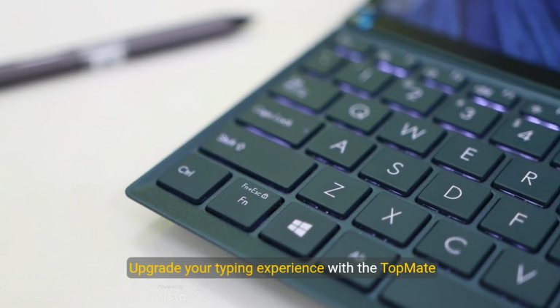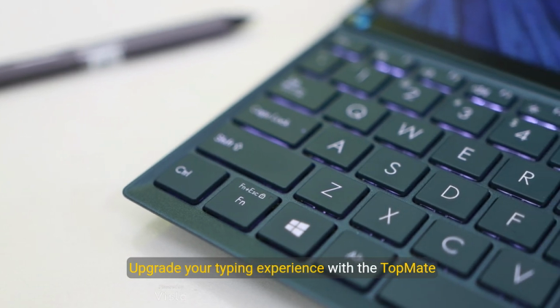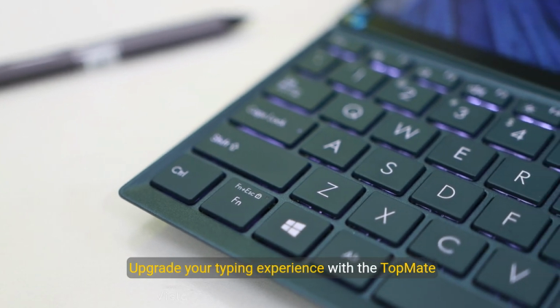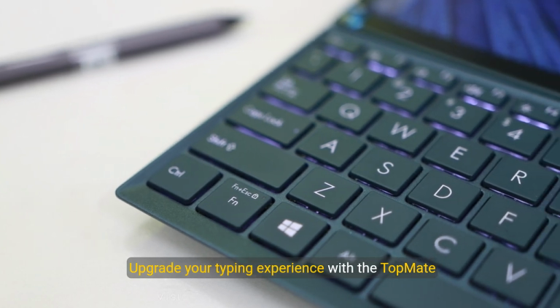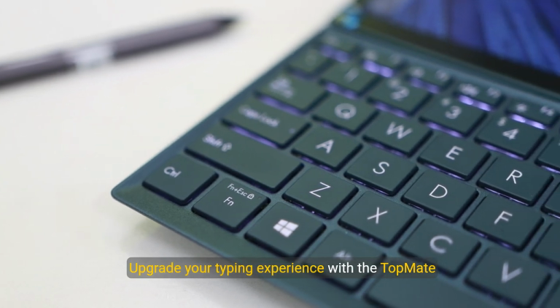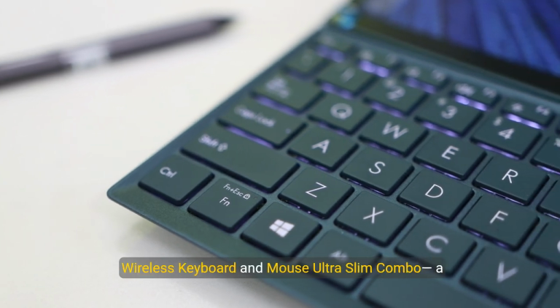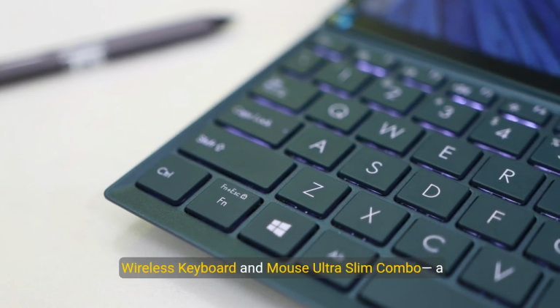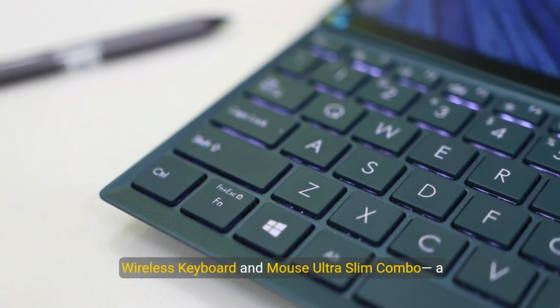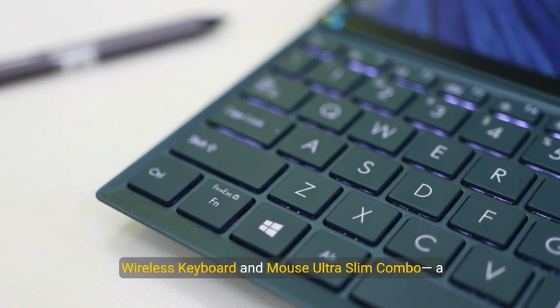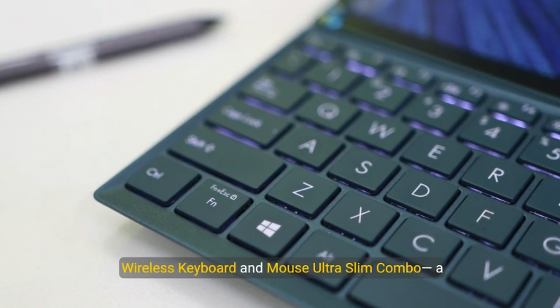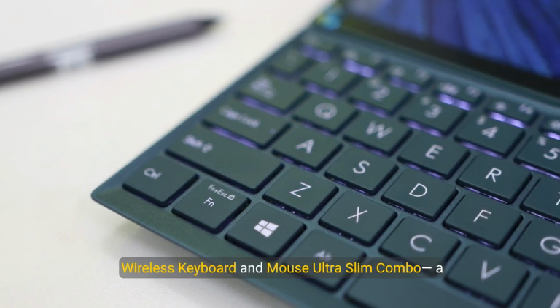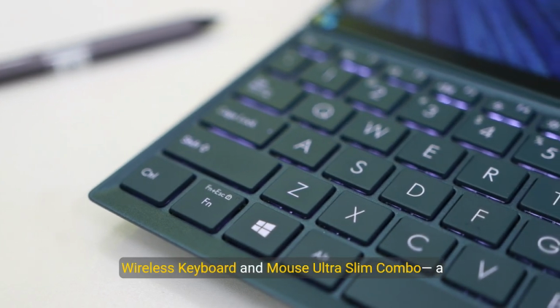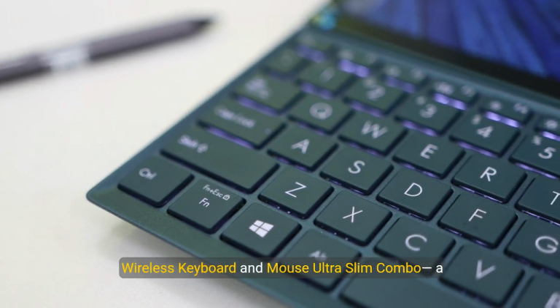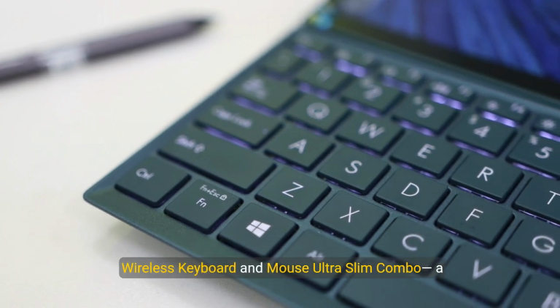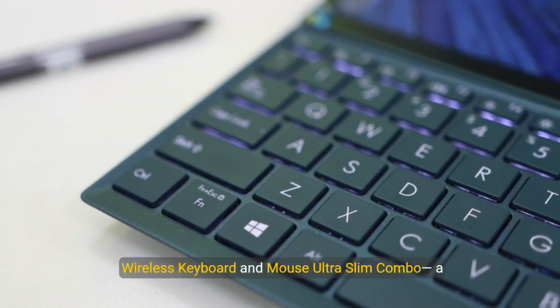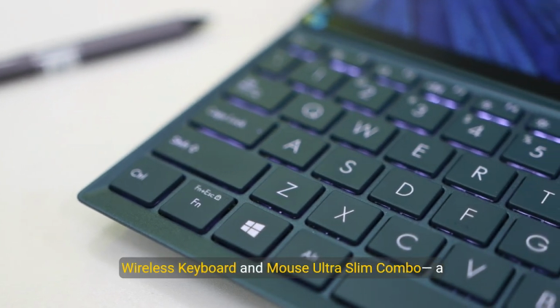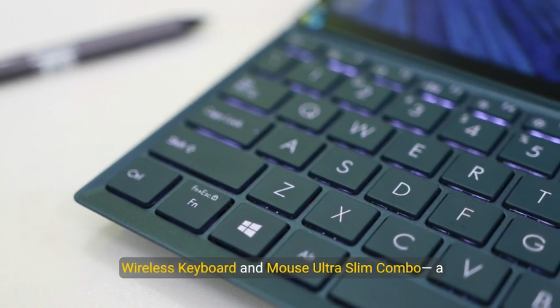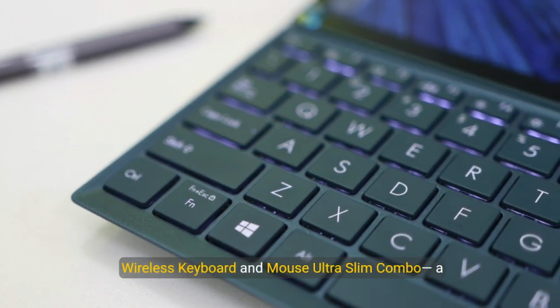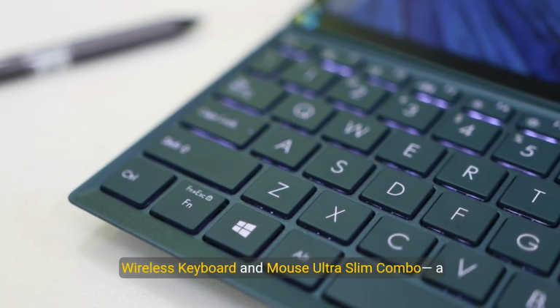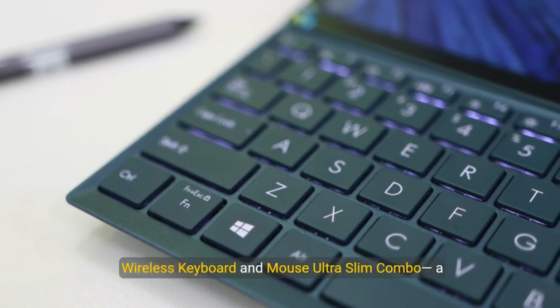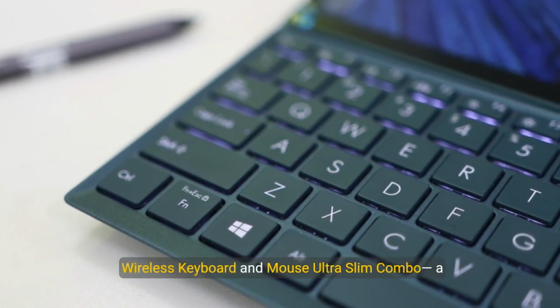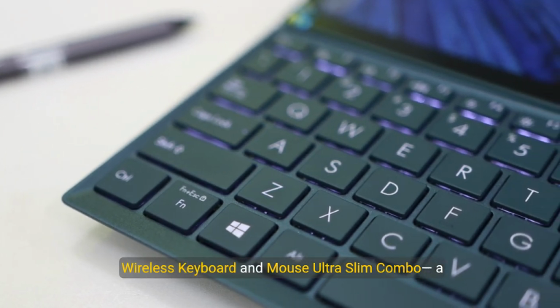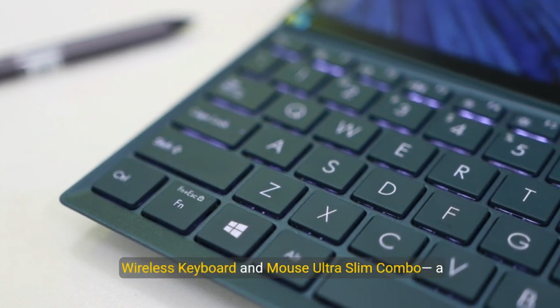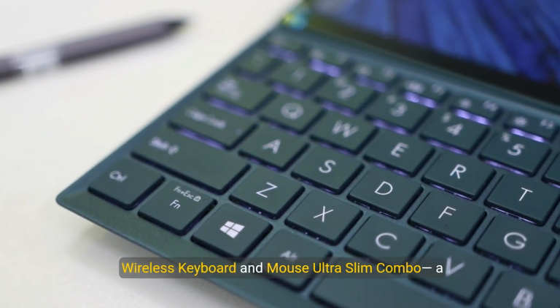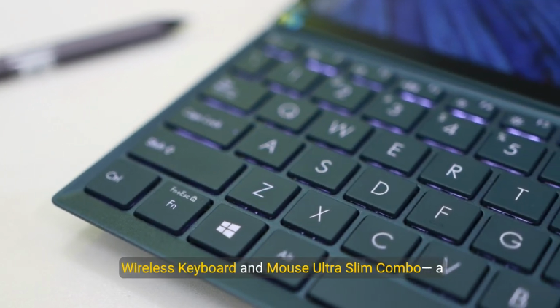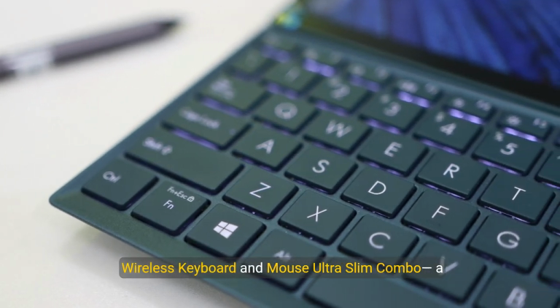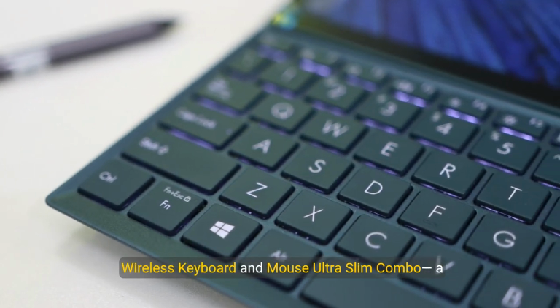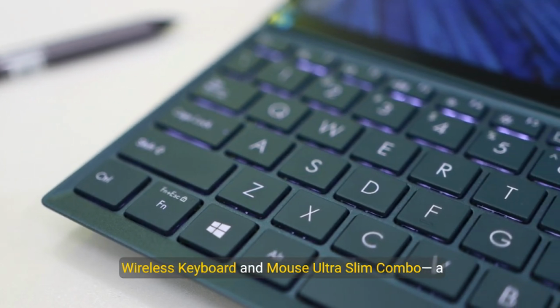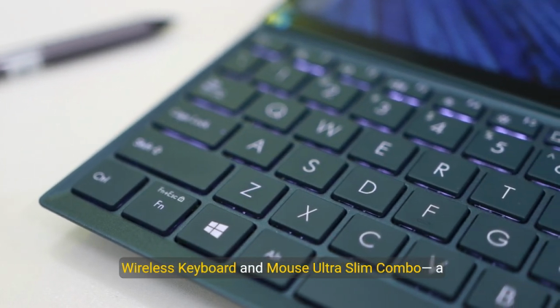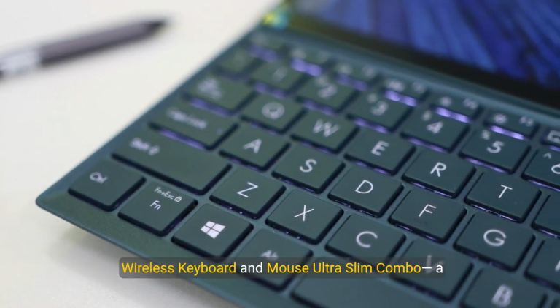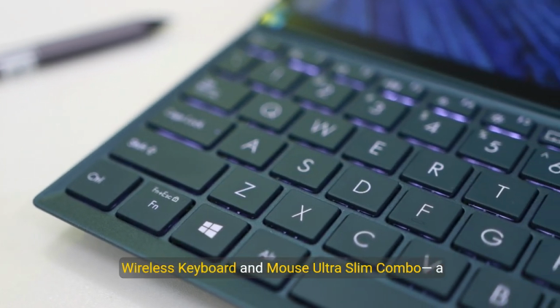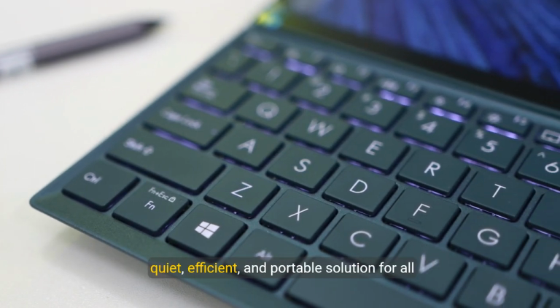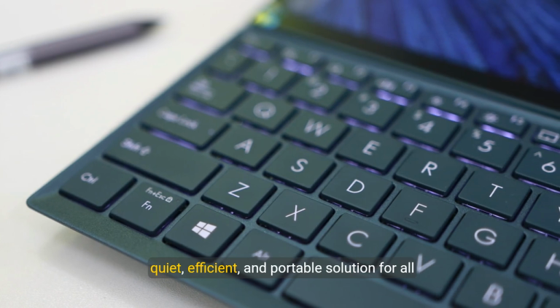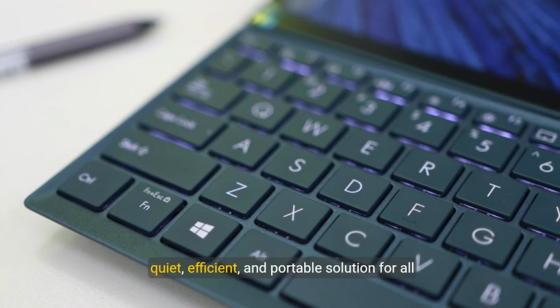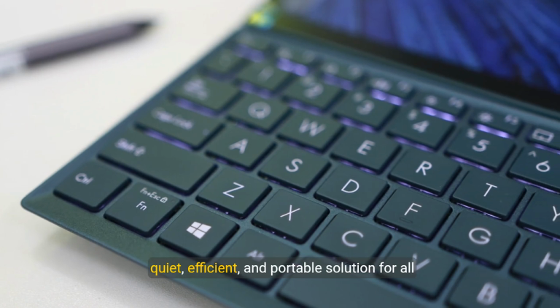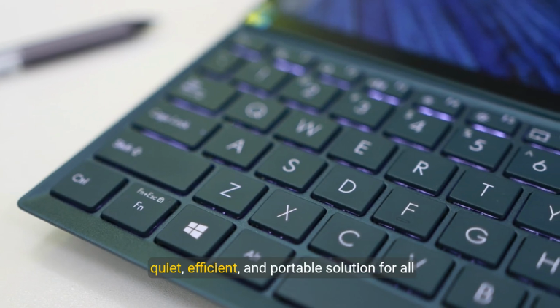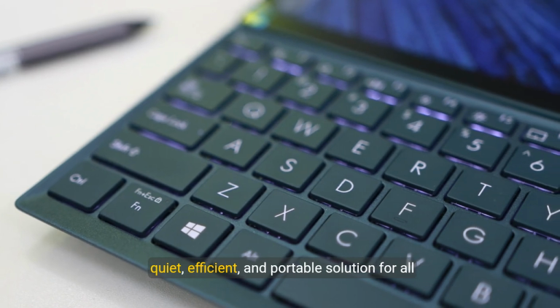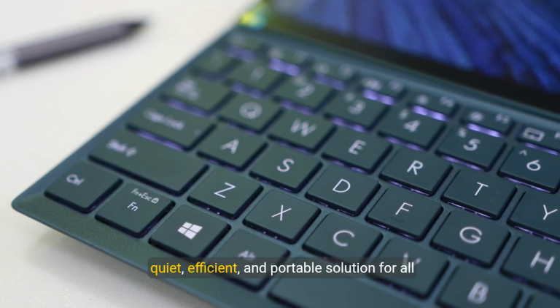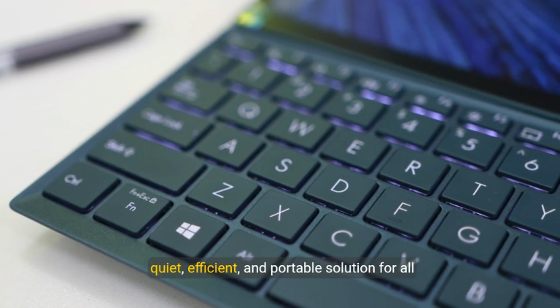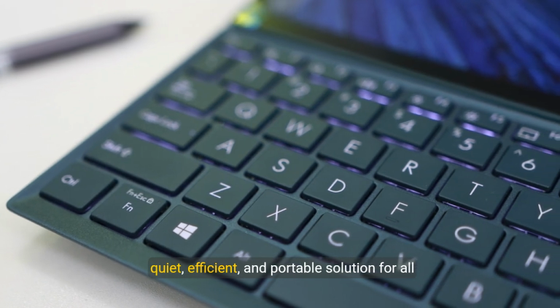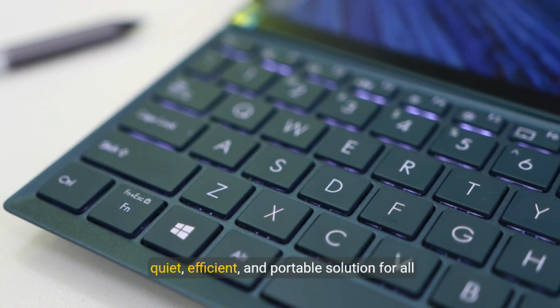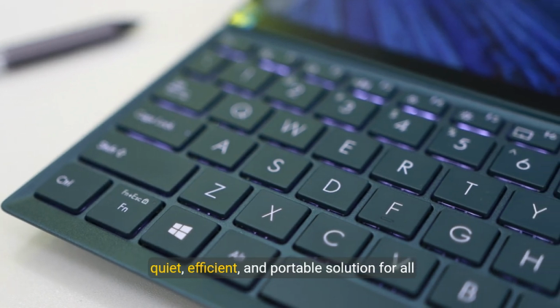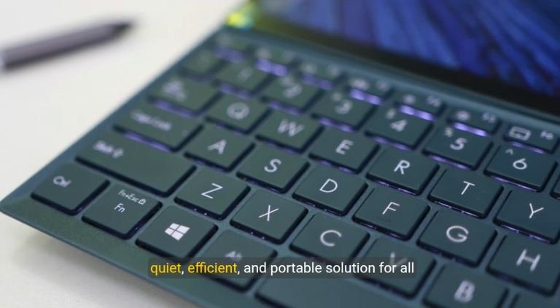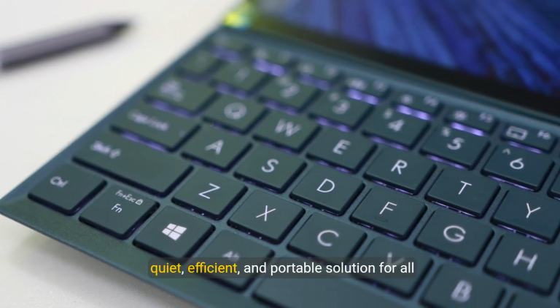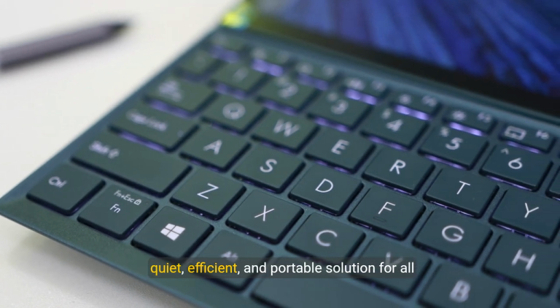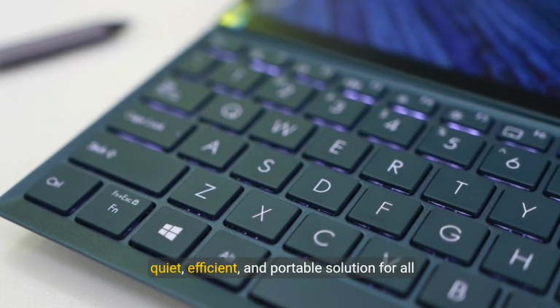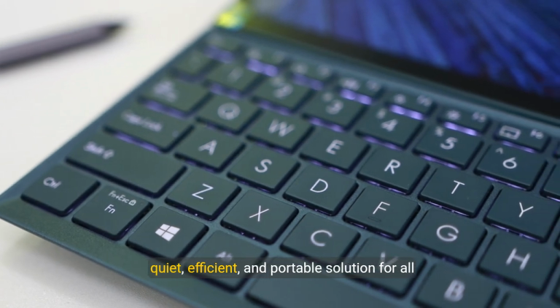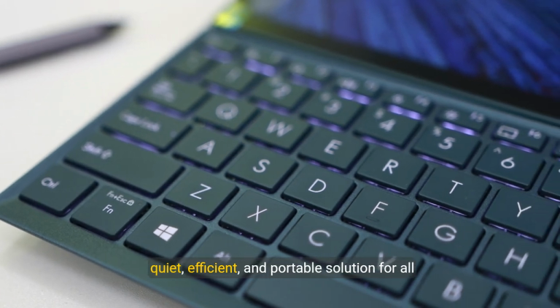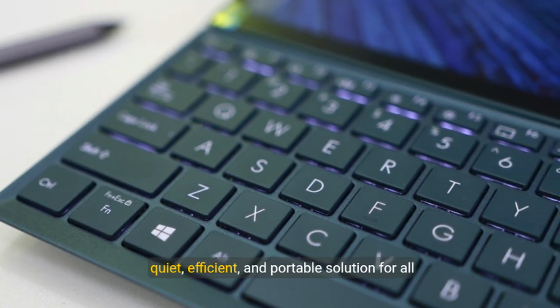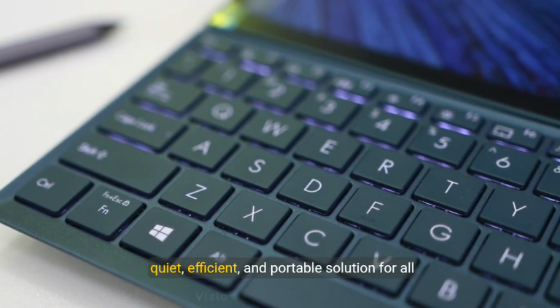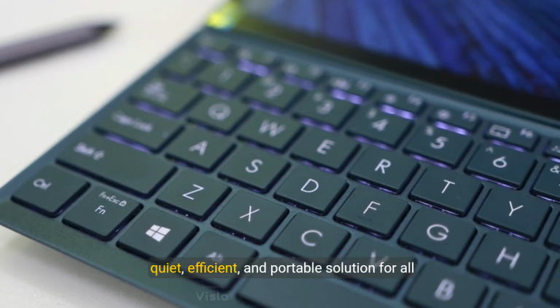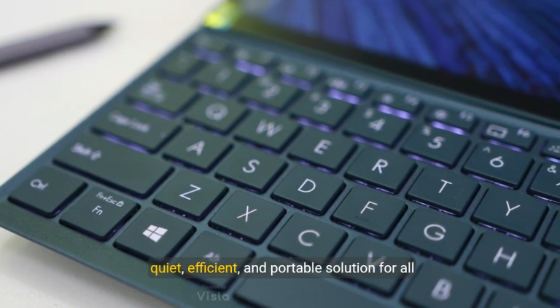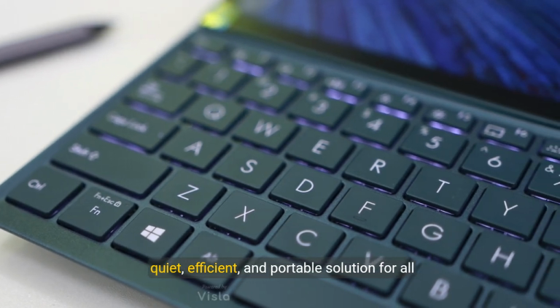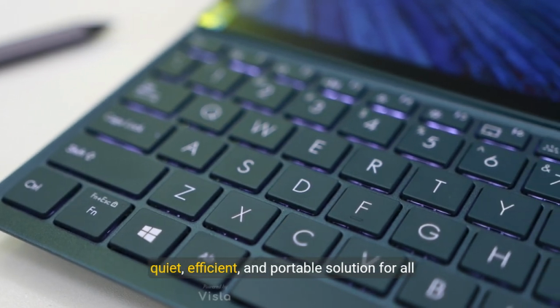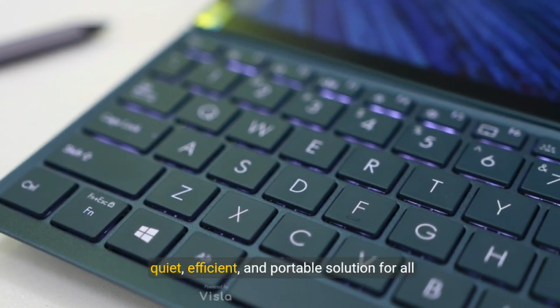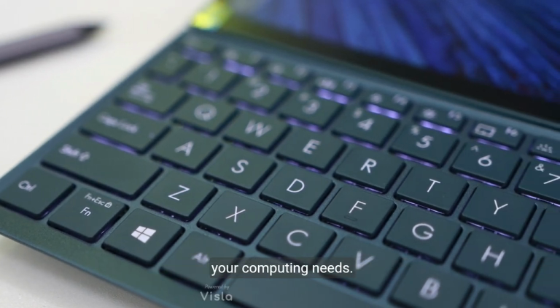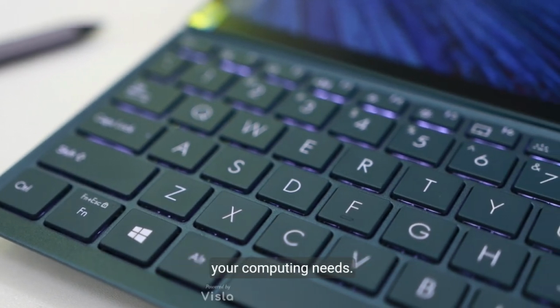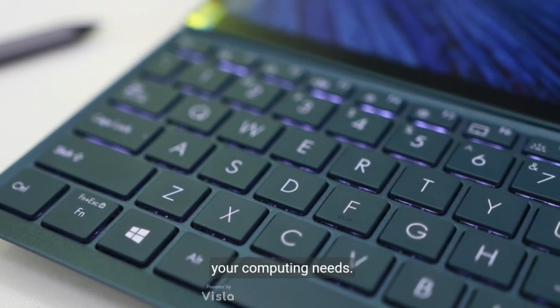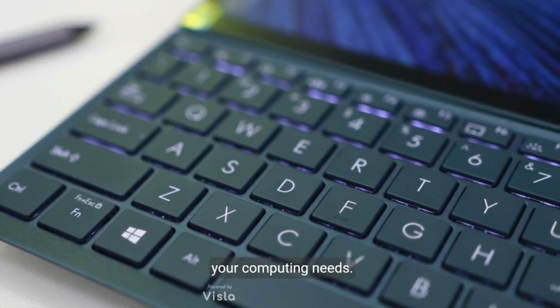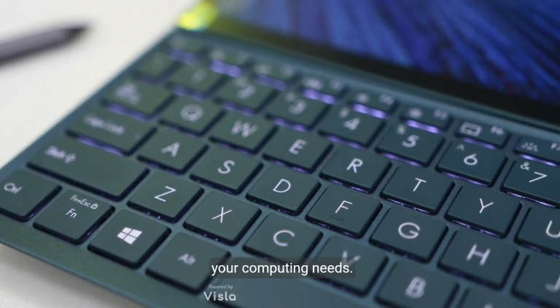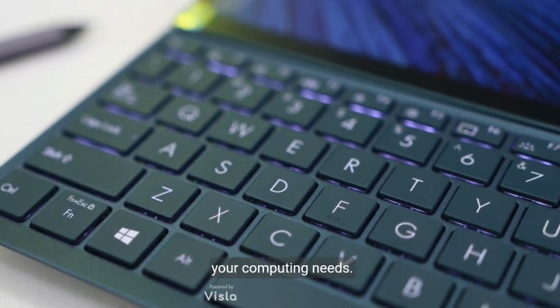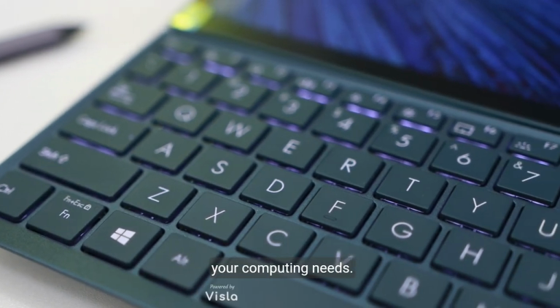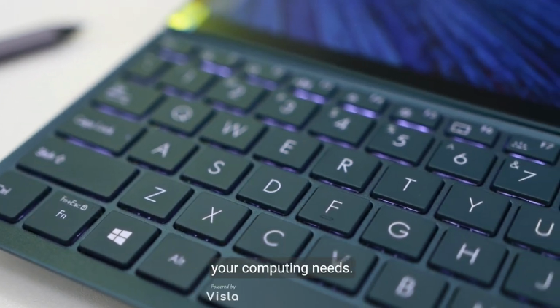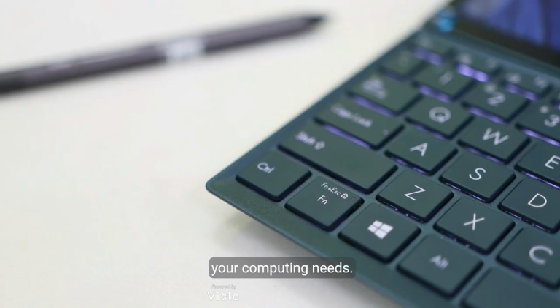For added peace of mind, it includes a two-year warranty. So why wait? Upgrade your typing experience with the TopMate wireless keyboard and mouse ultra slim combo — a quiet, efficient, and portable solution for all your computing needs.